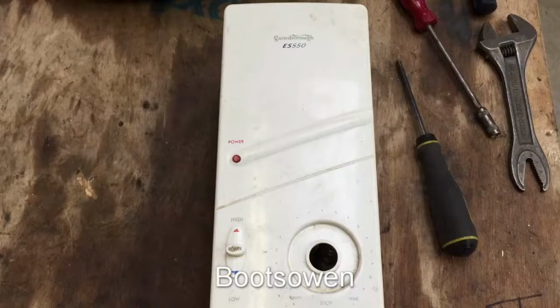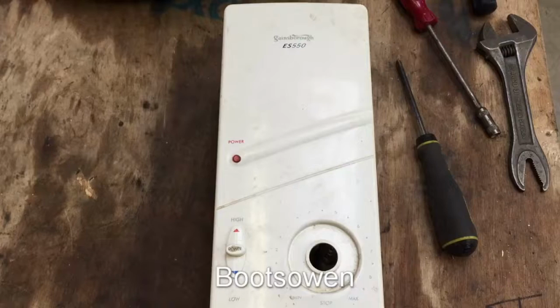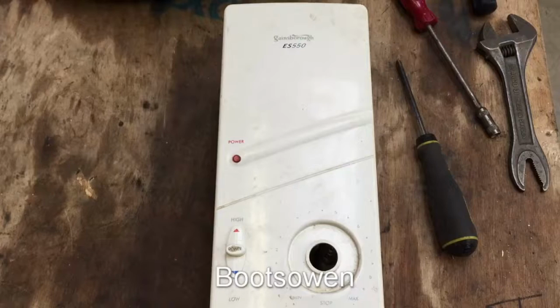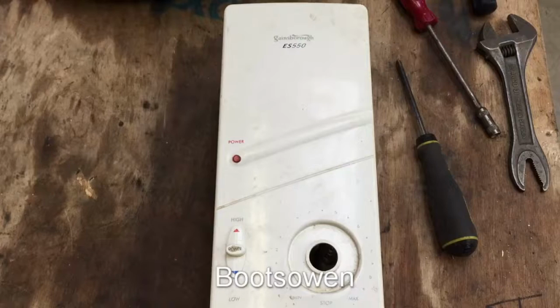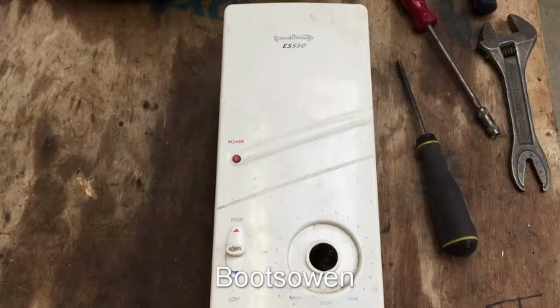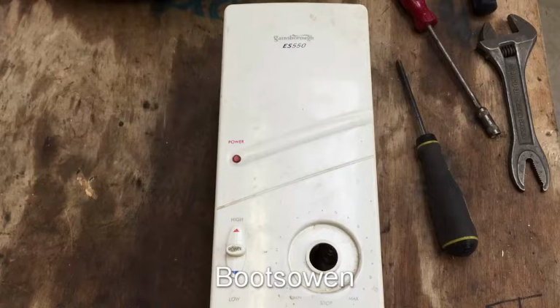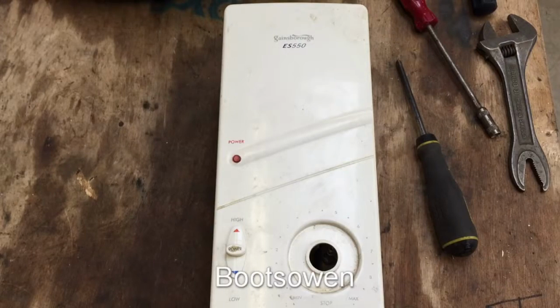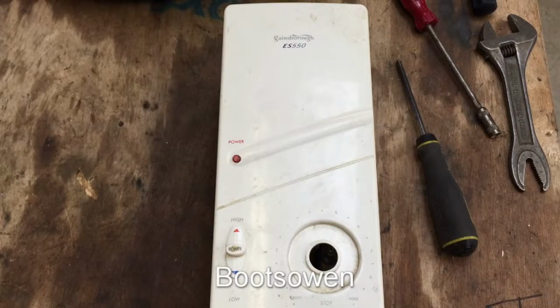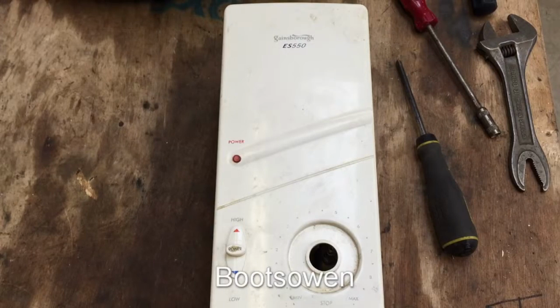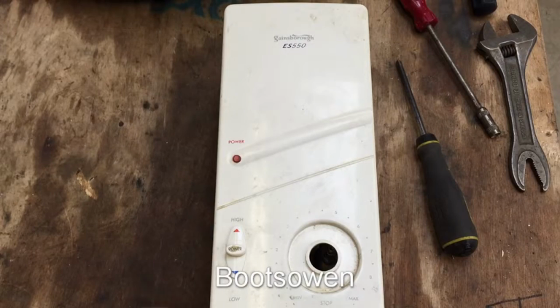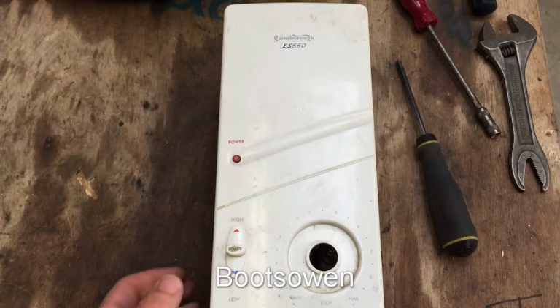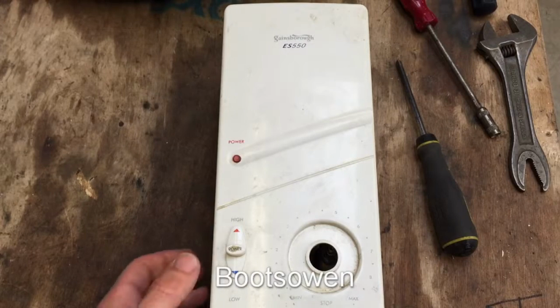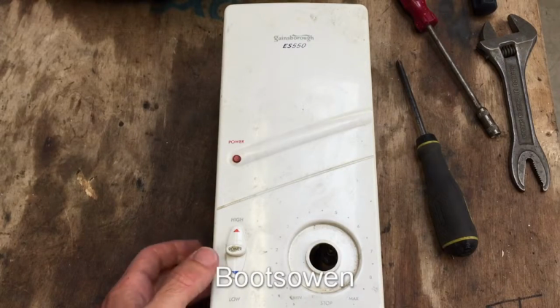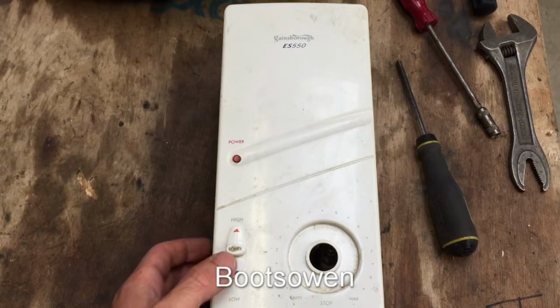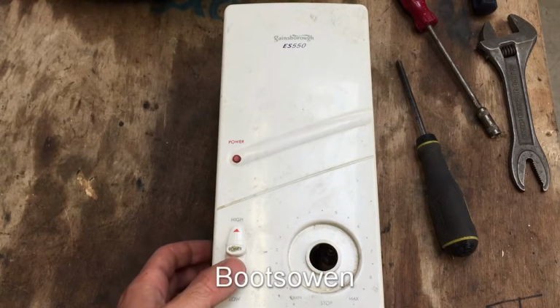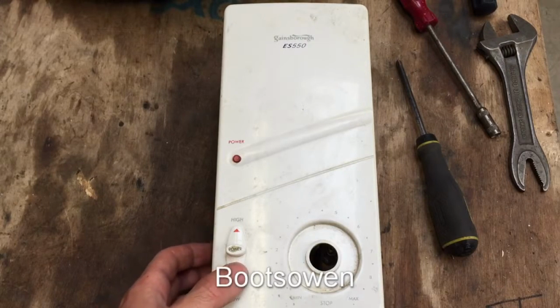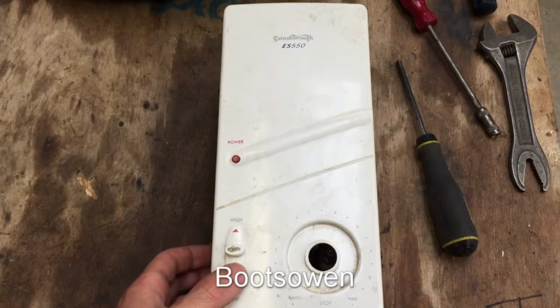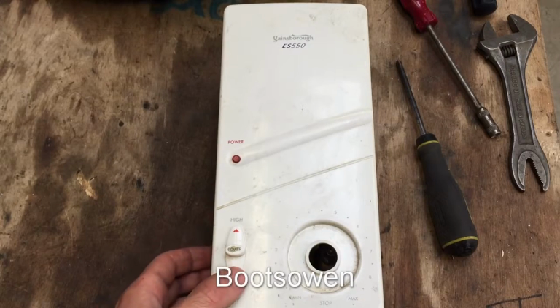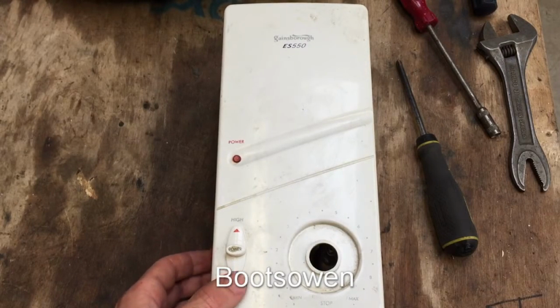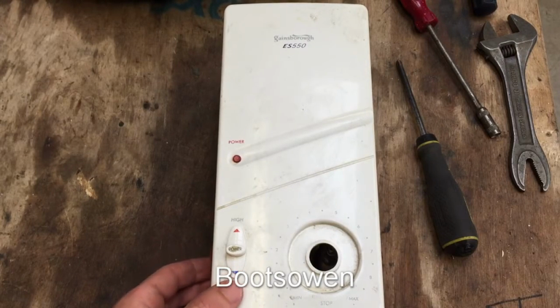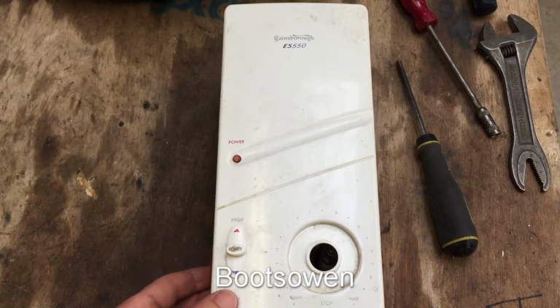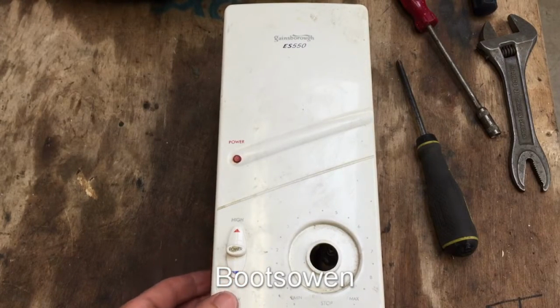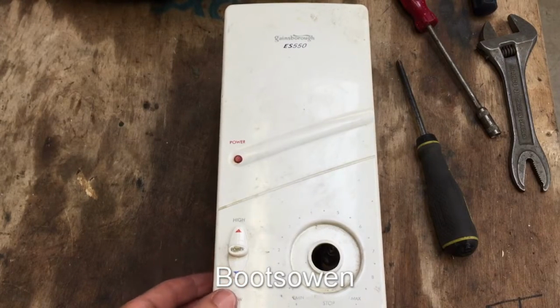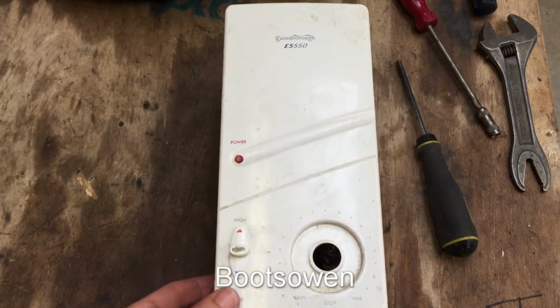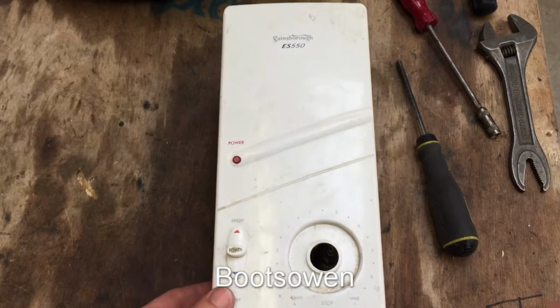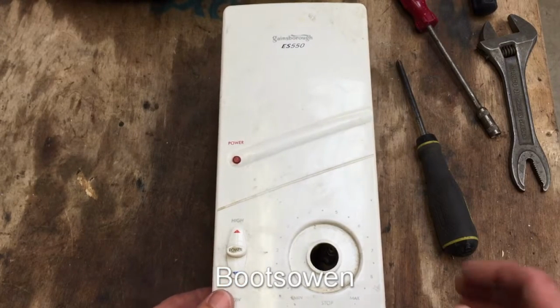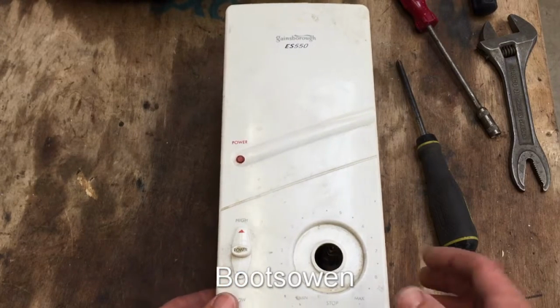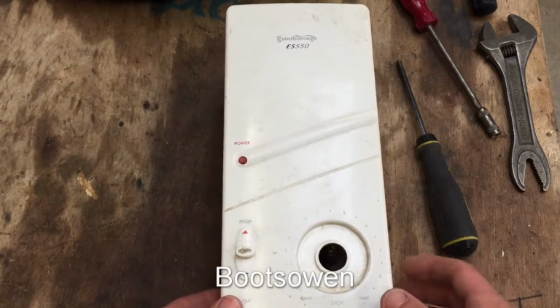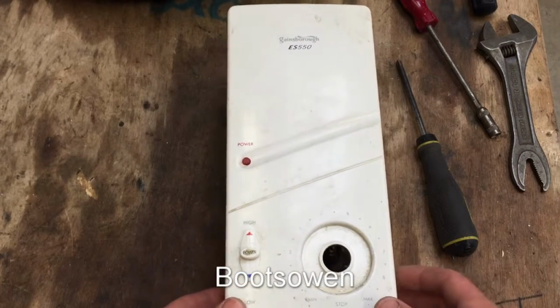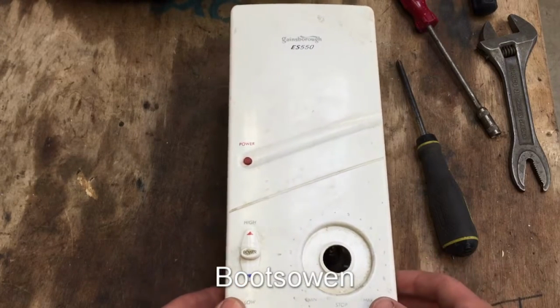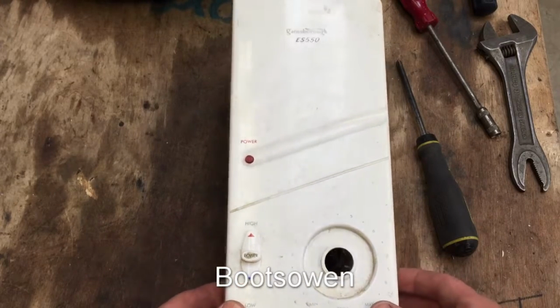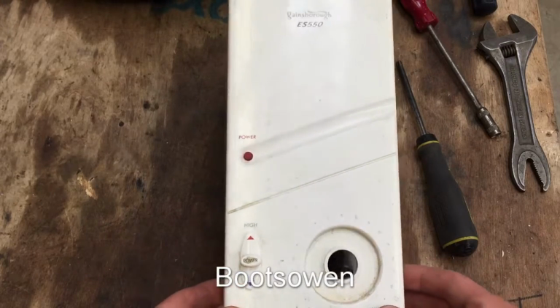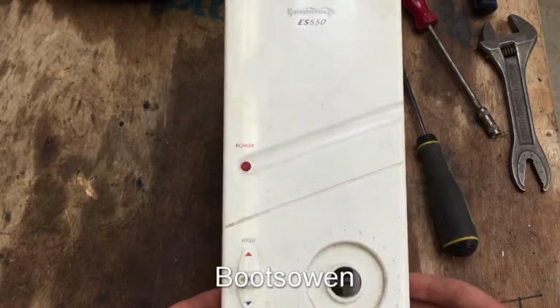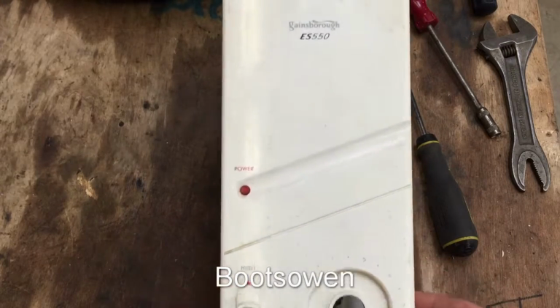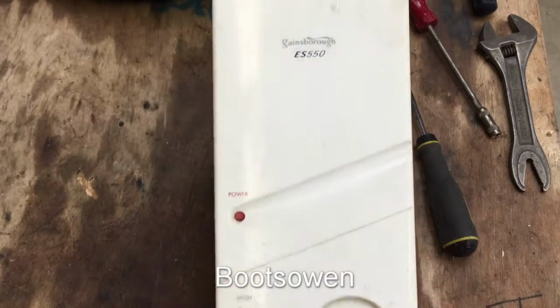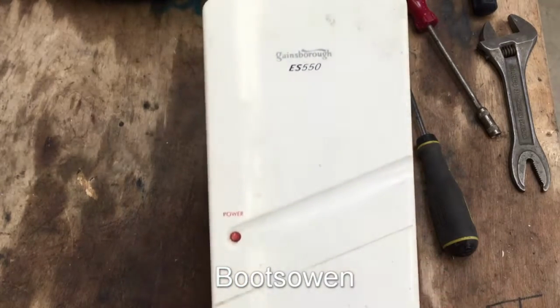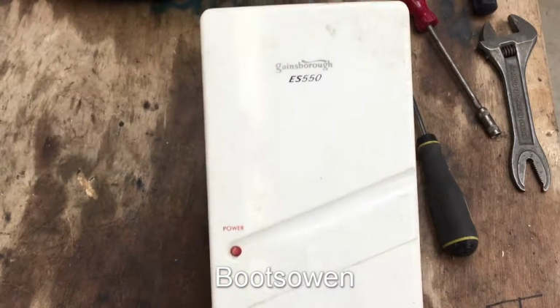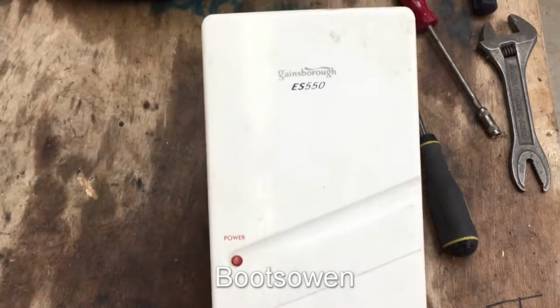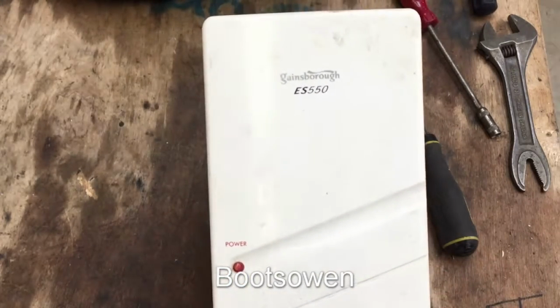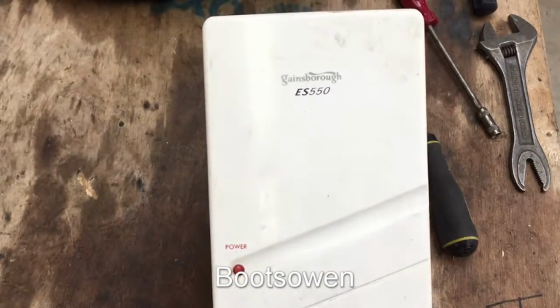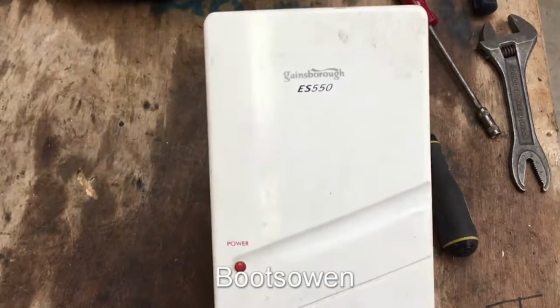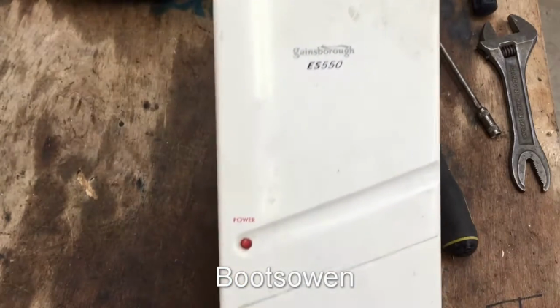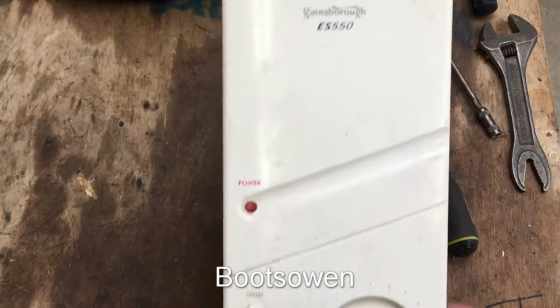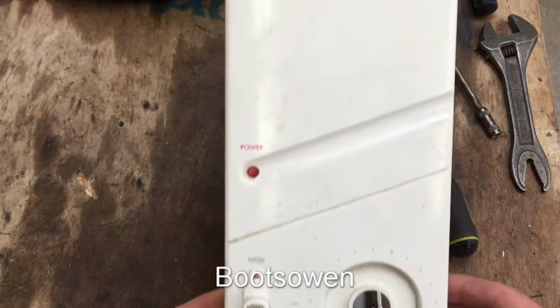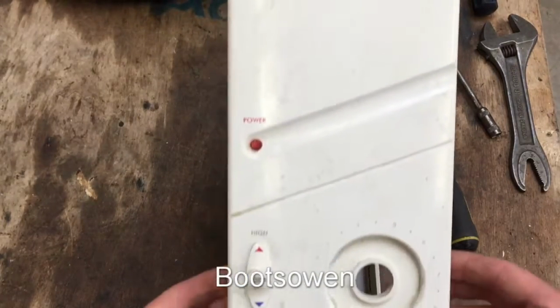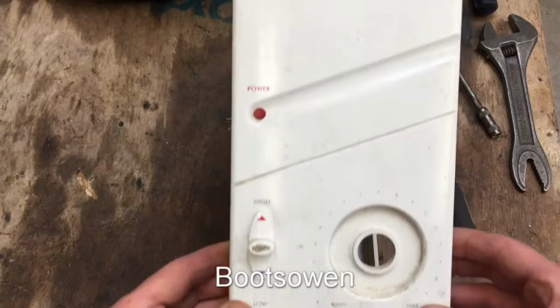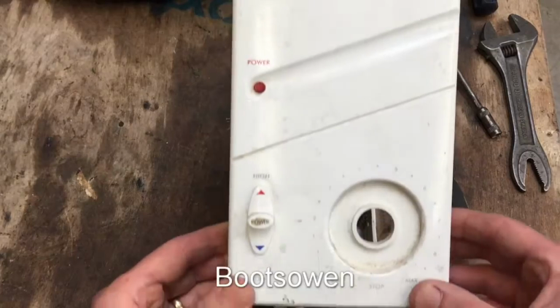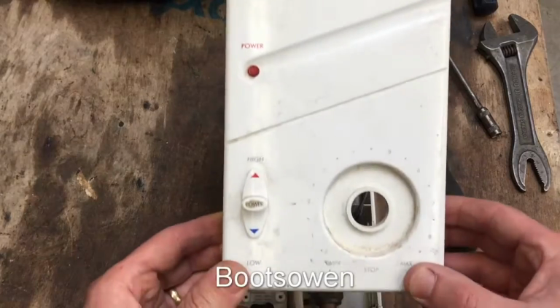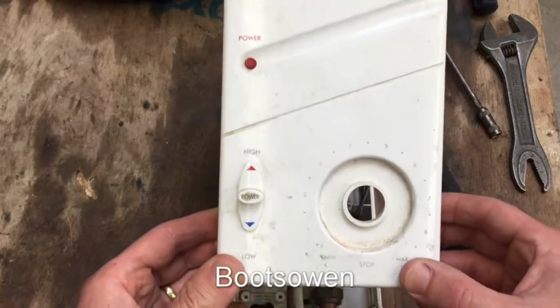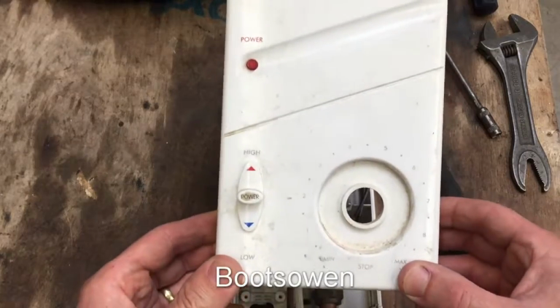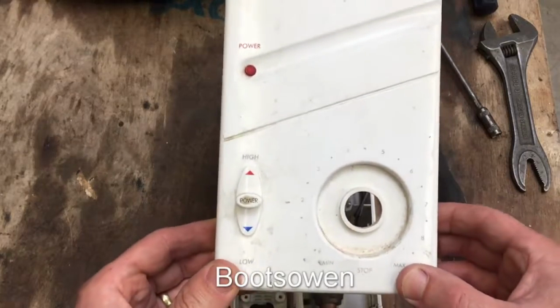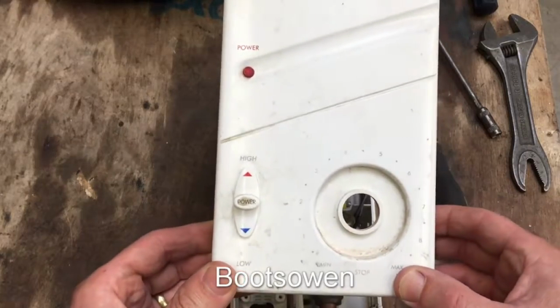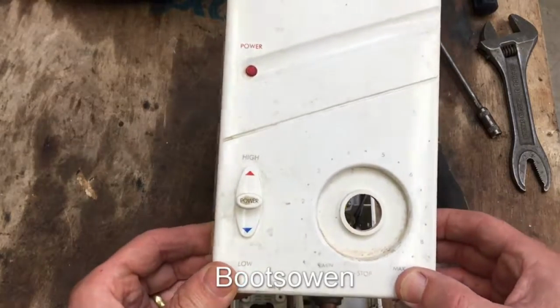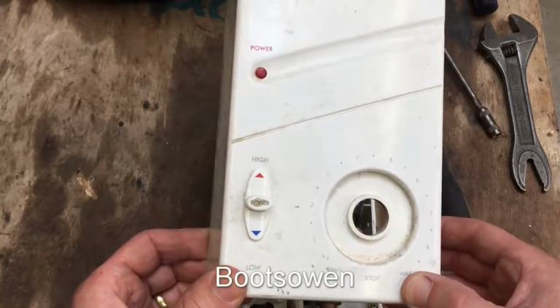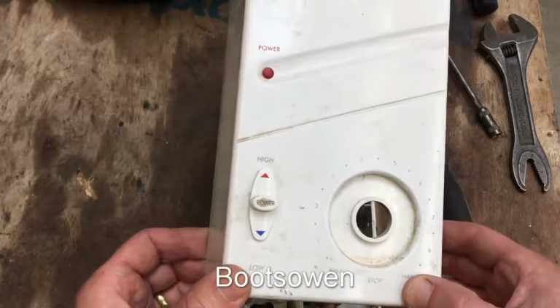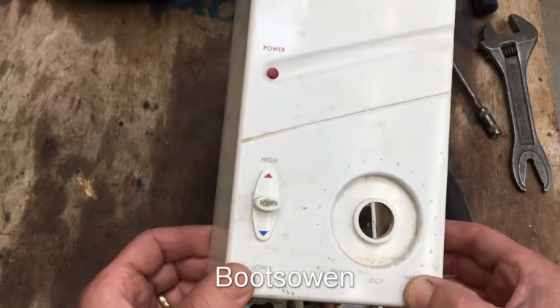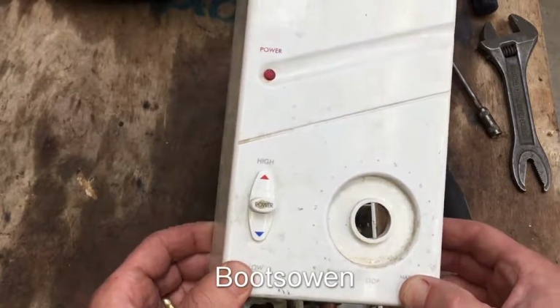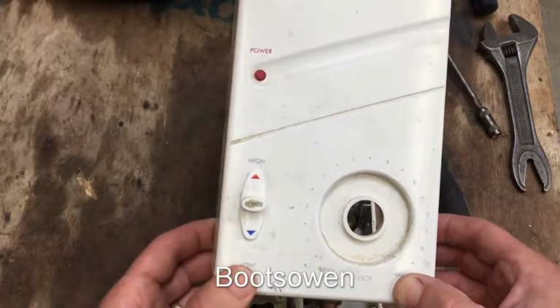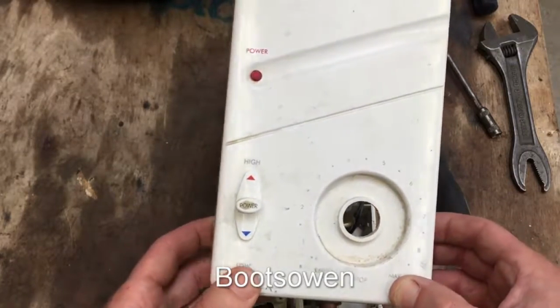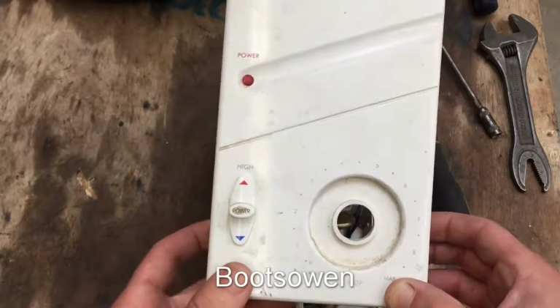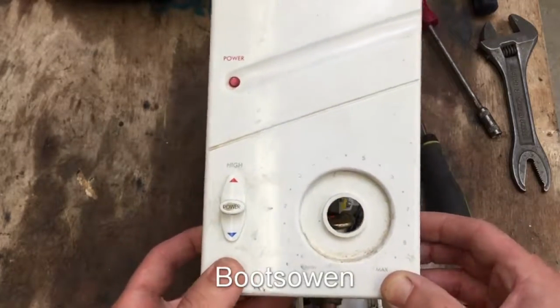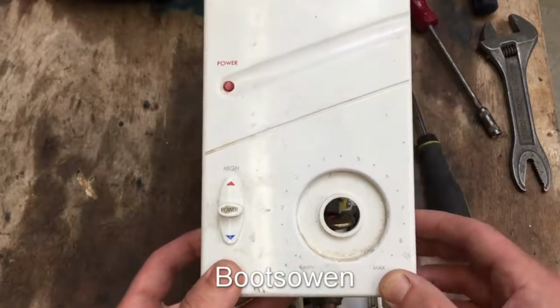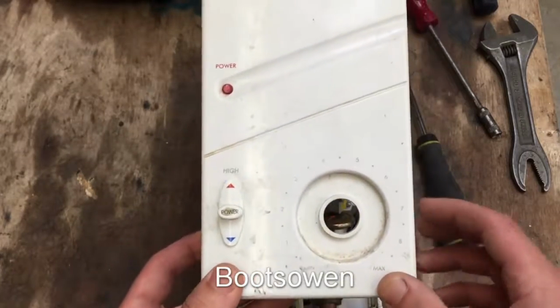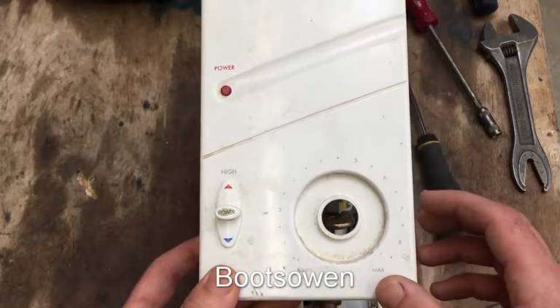Hey there, it's Boots Owen here. I'm going to have a look inside this Gainsborough E550 vintage electric shower.